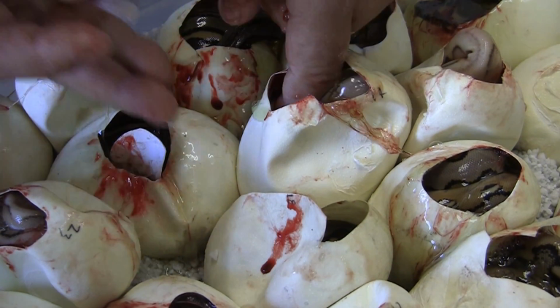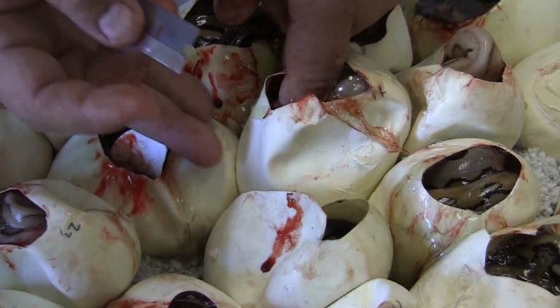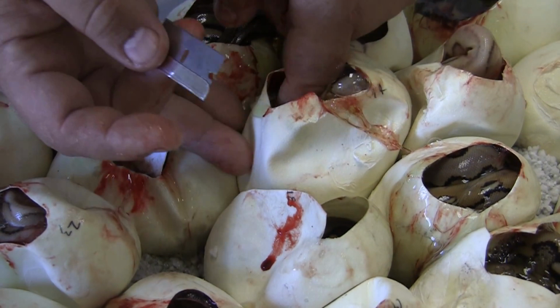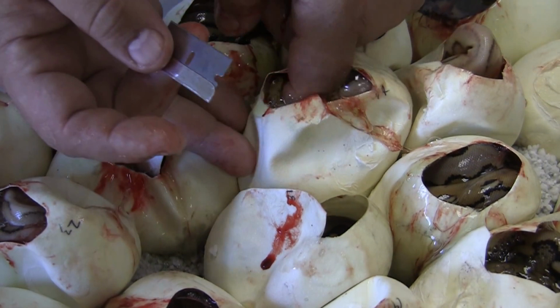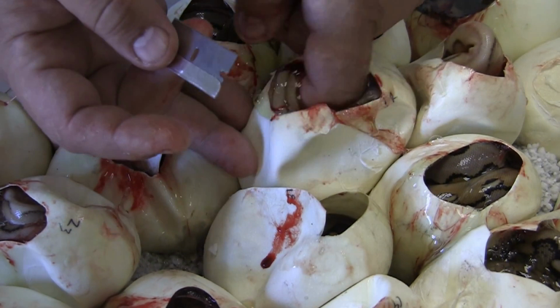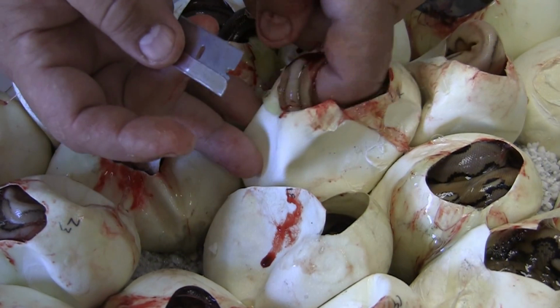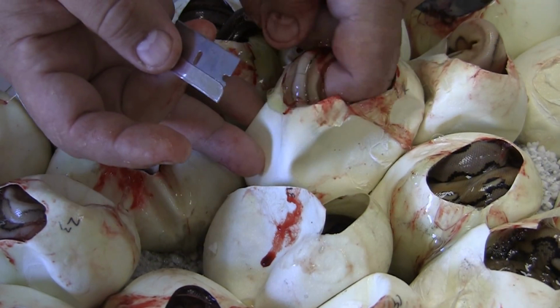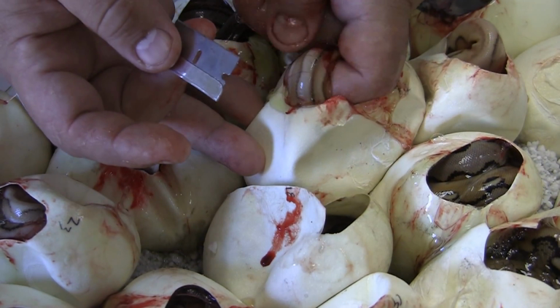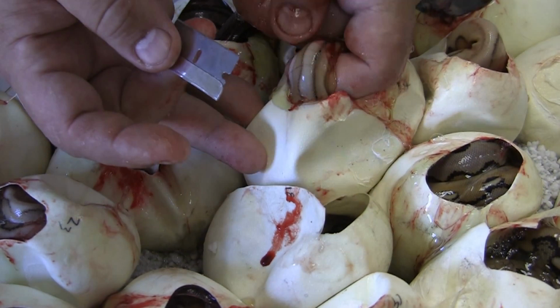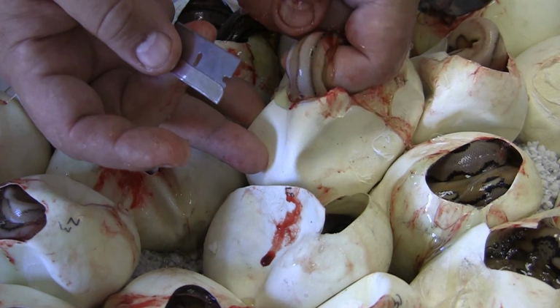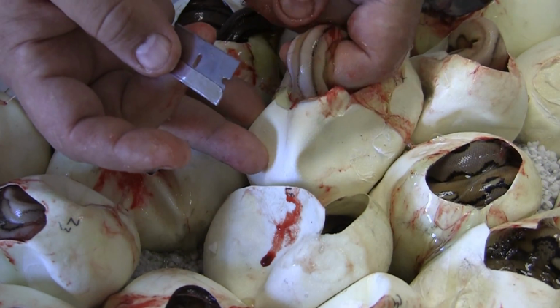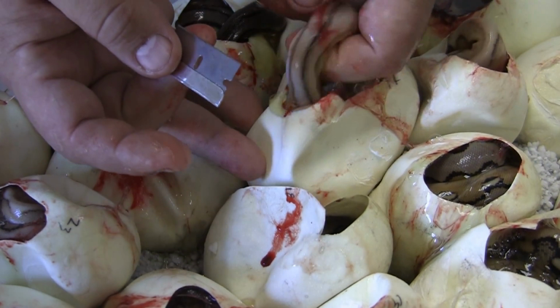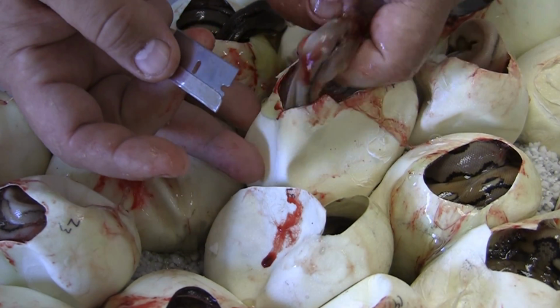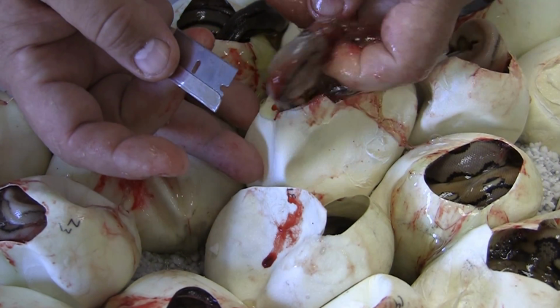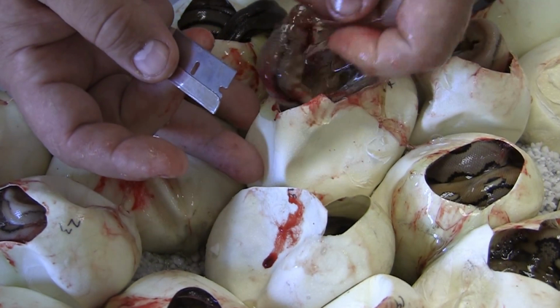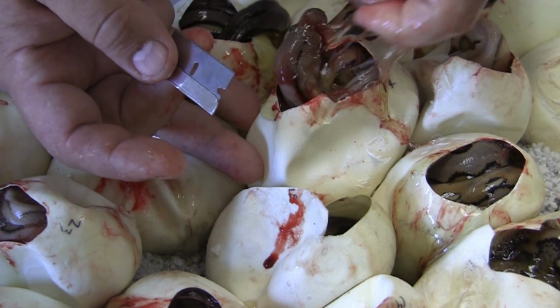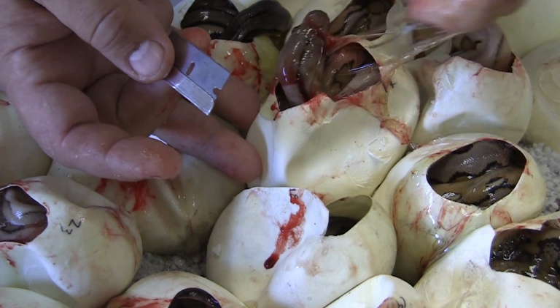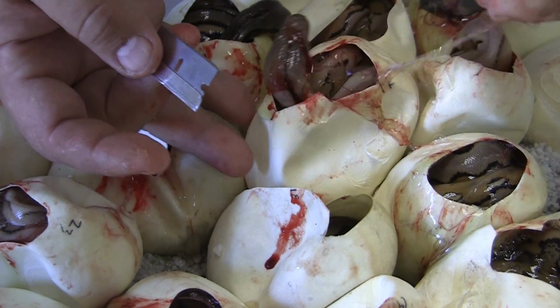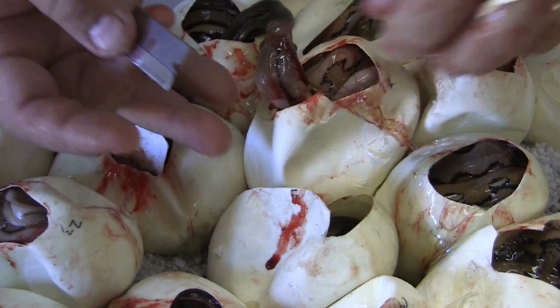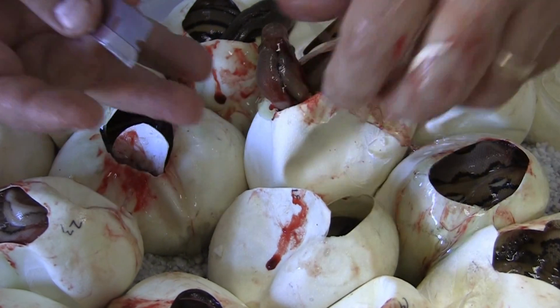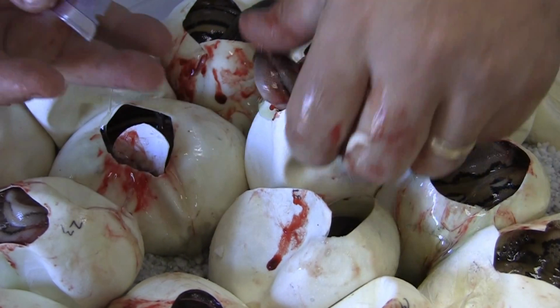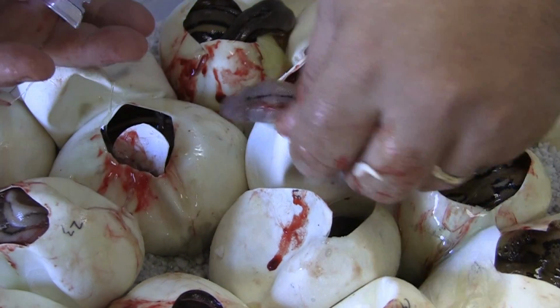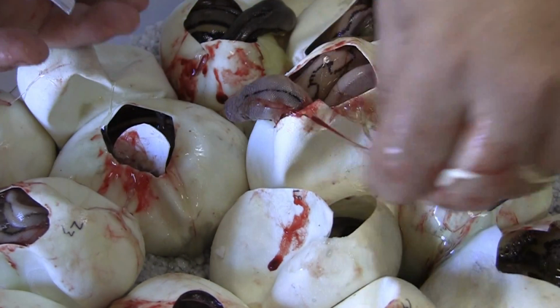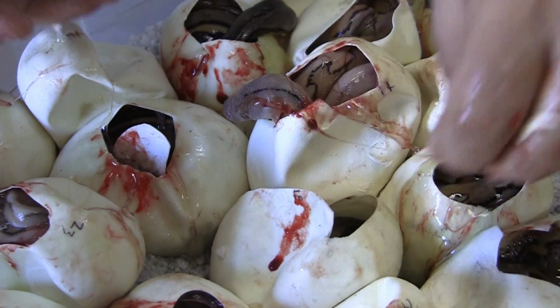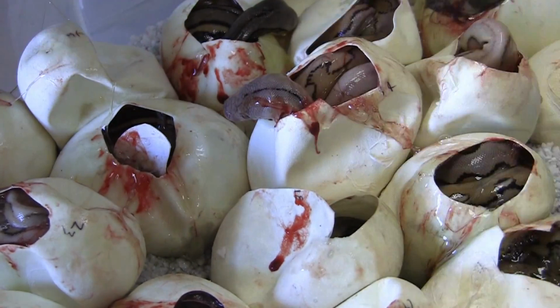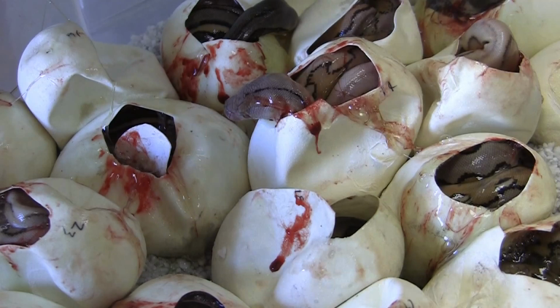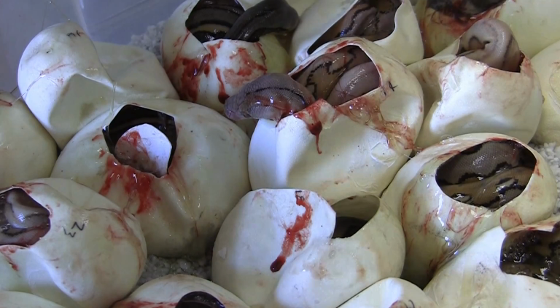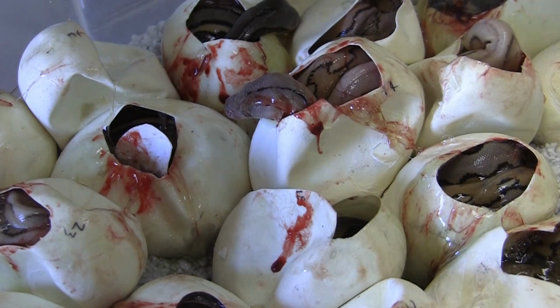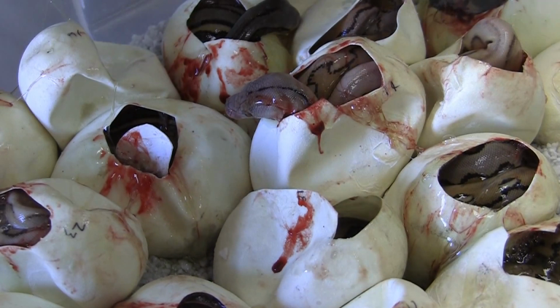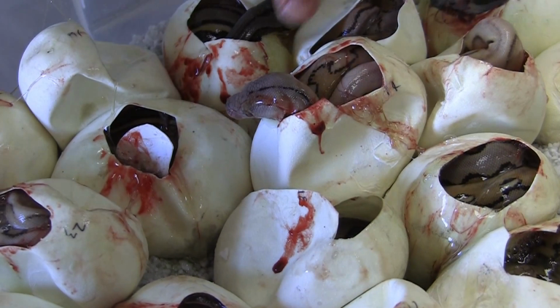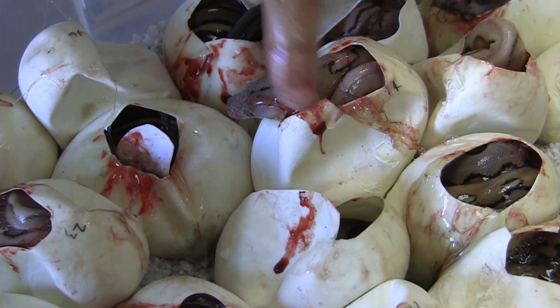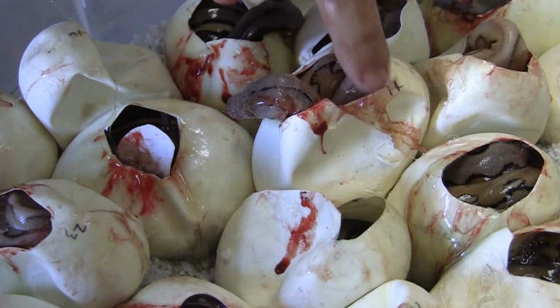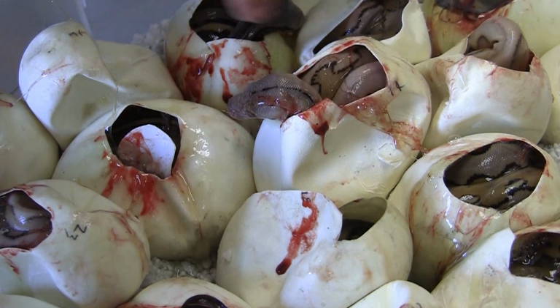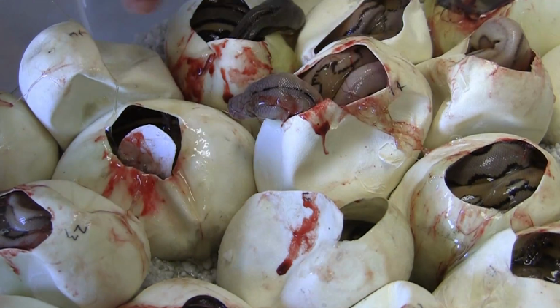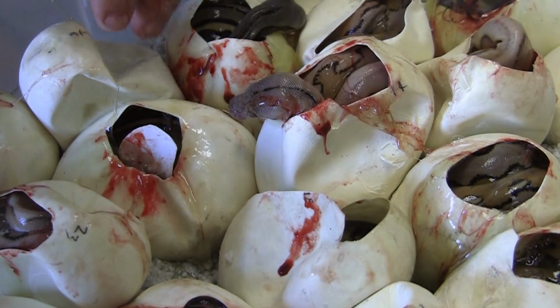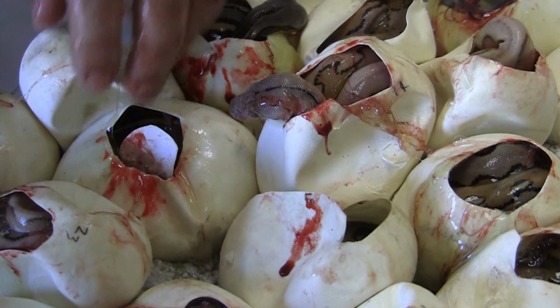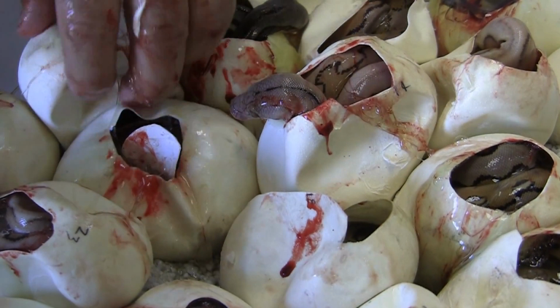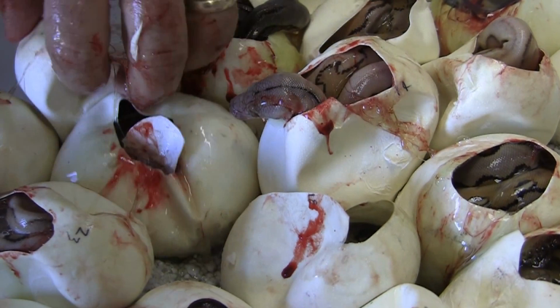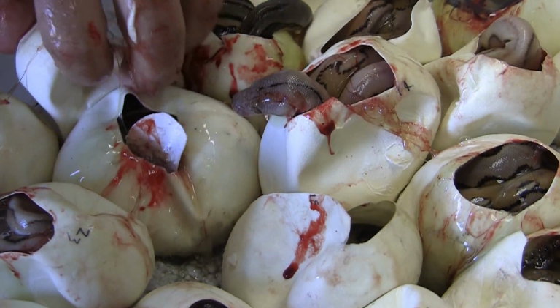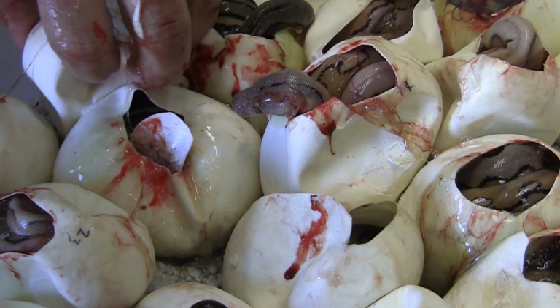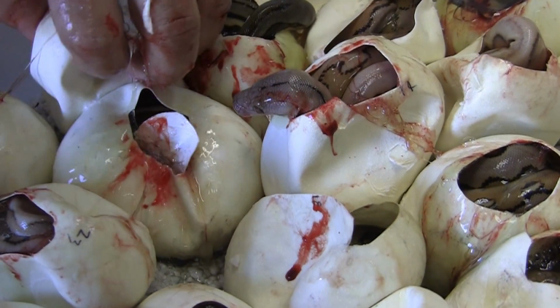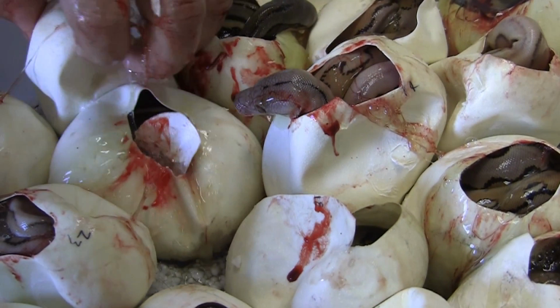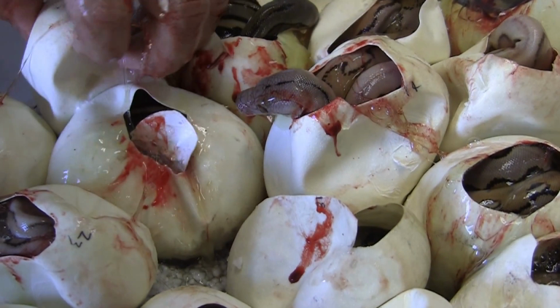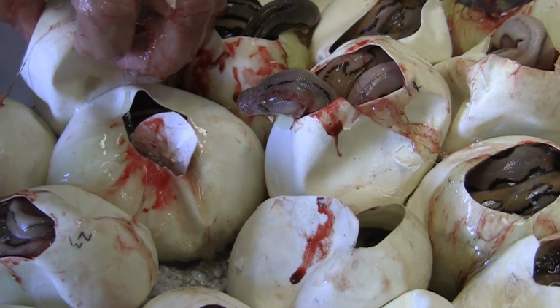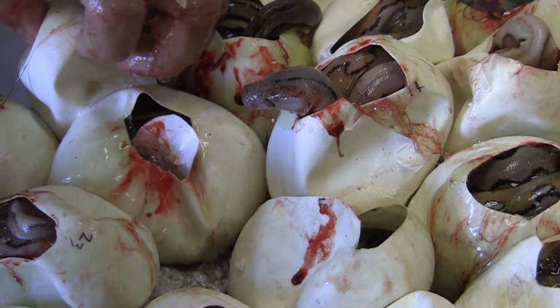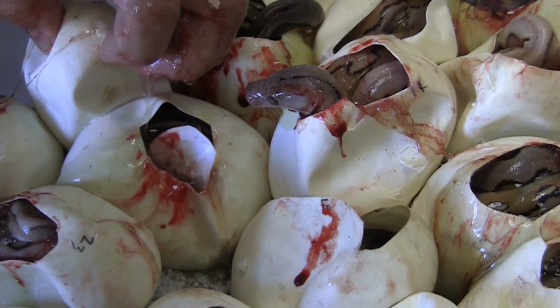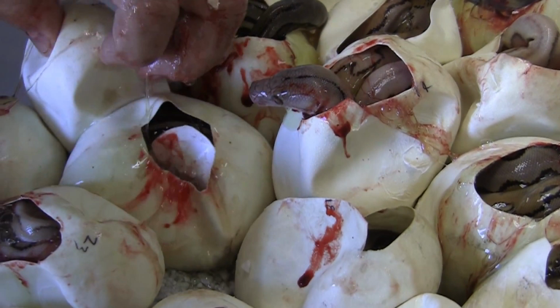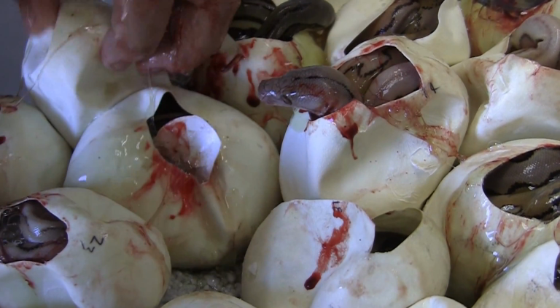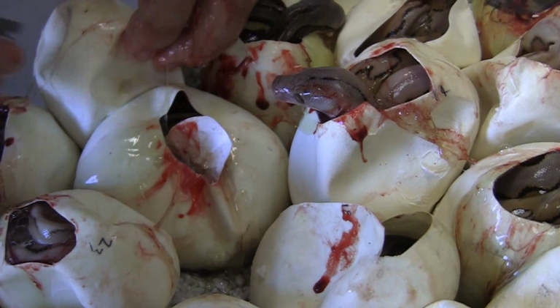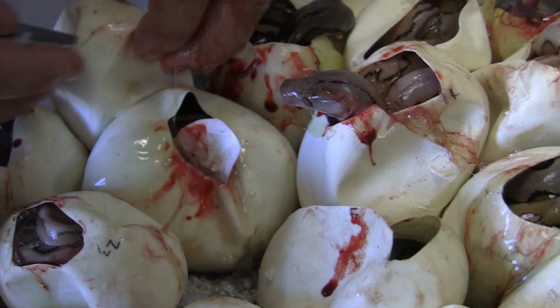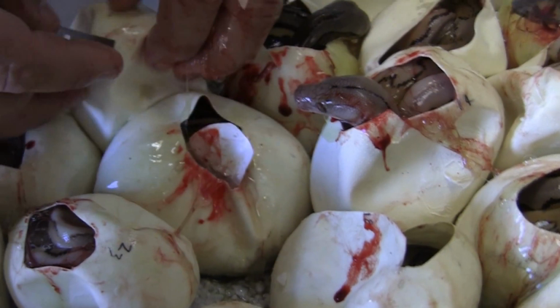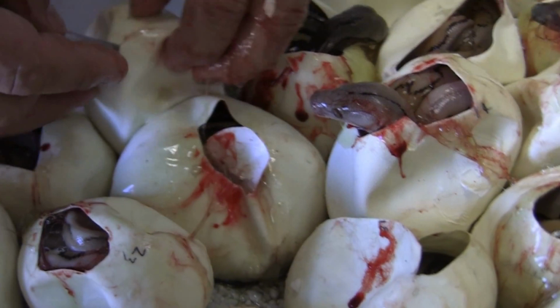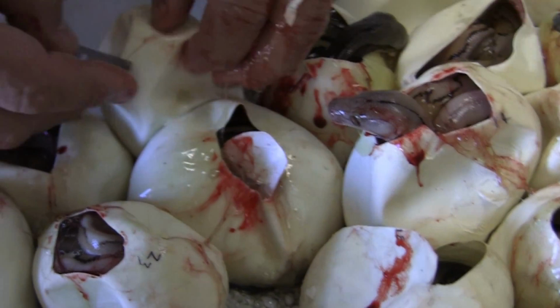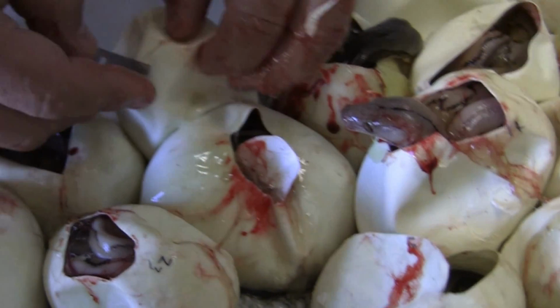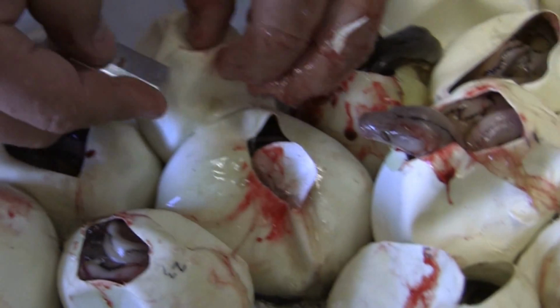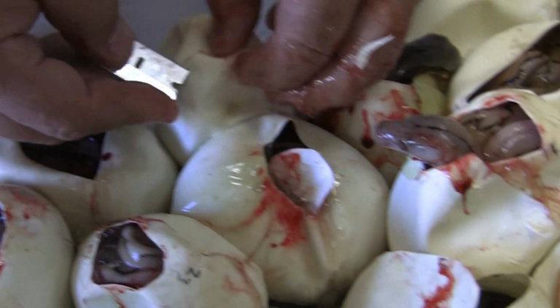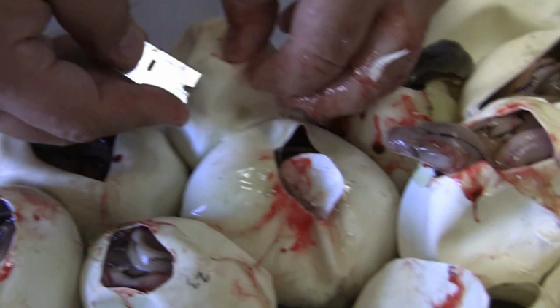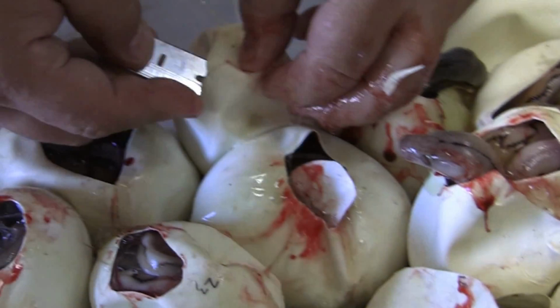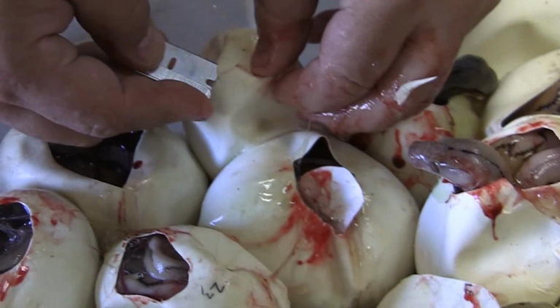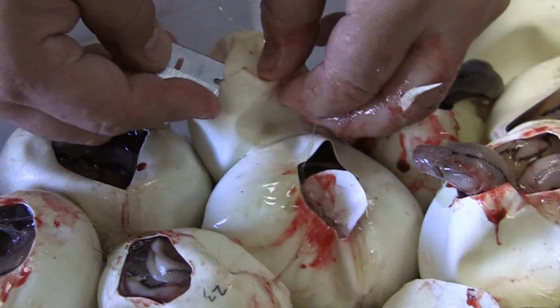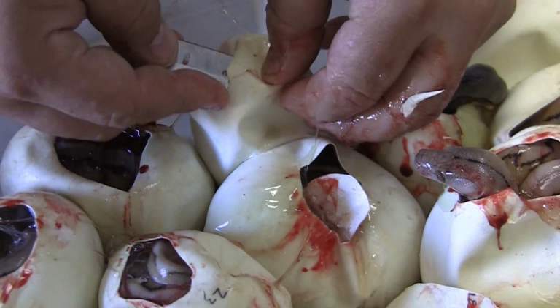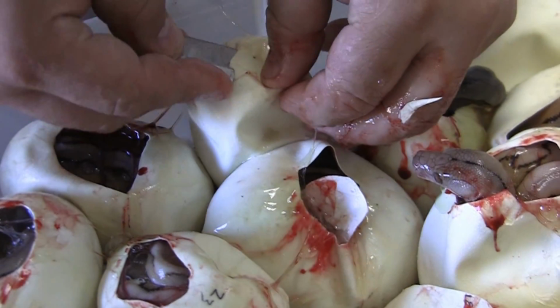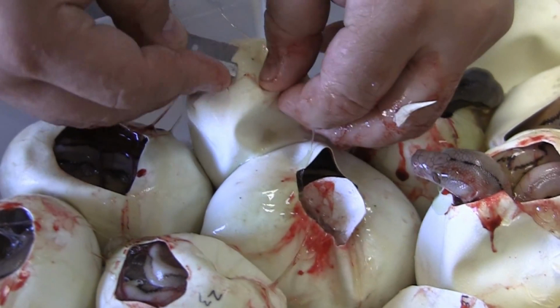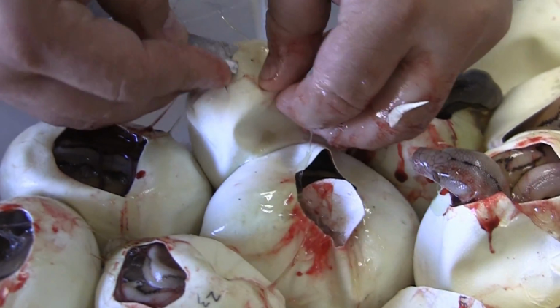Look at this snake. Look at that — that was his neck. I thought it was his tail. Good looking snake.